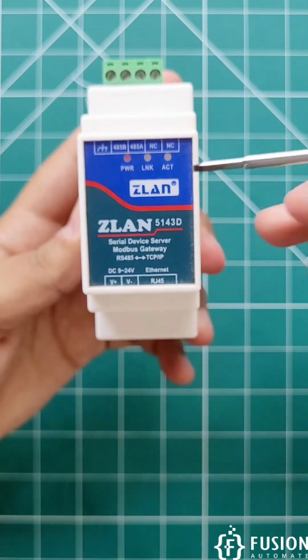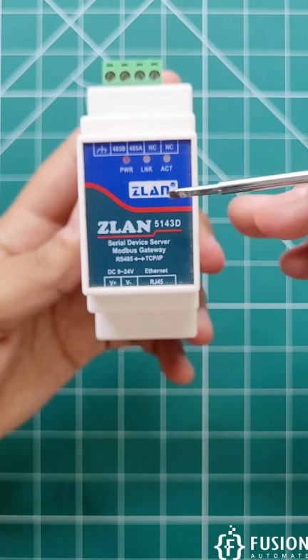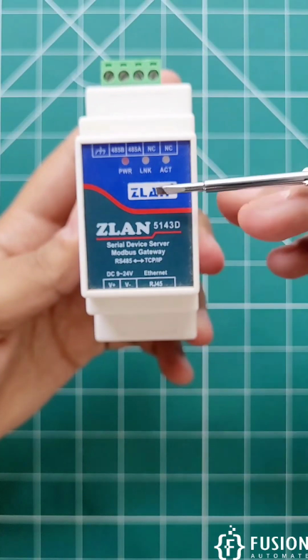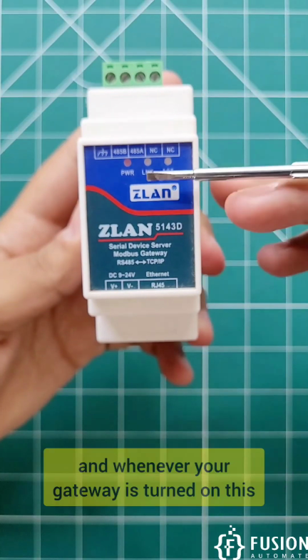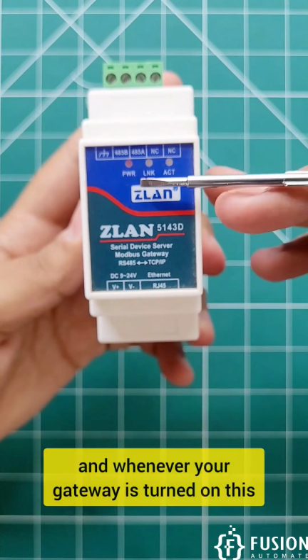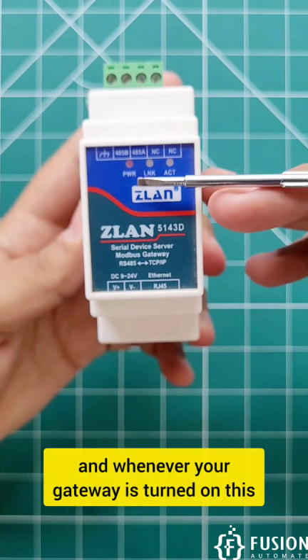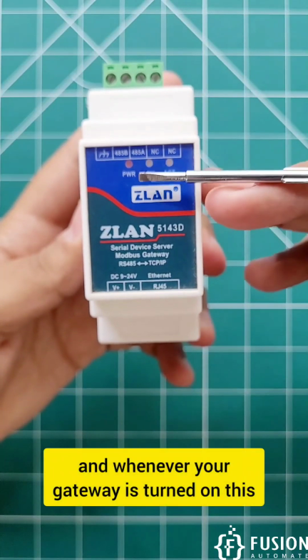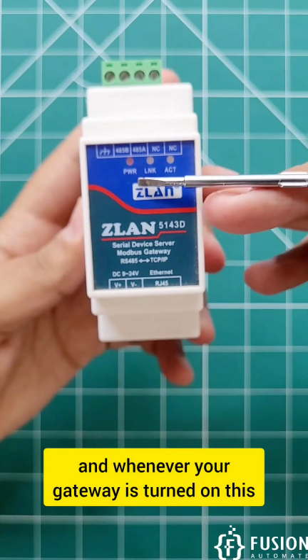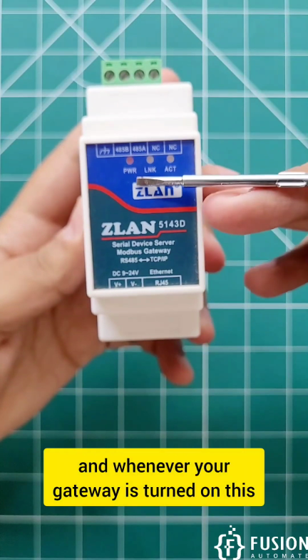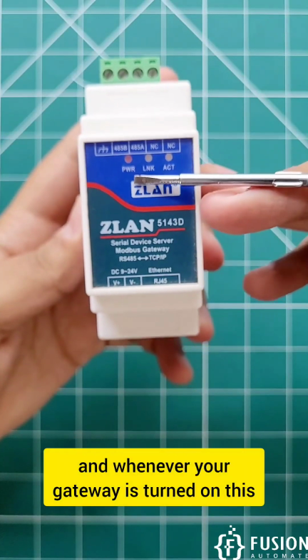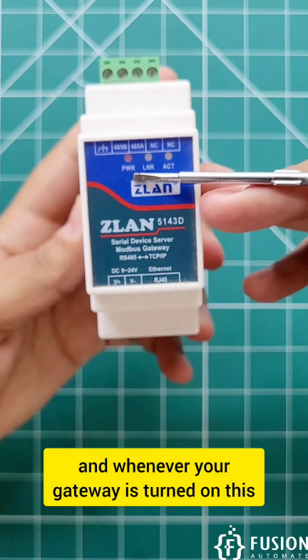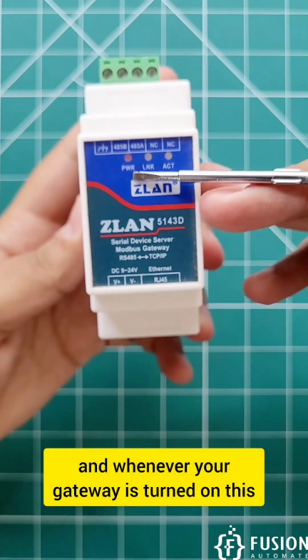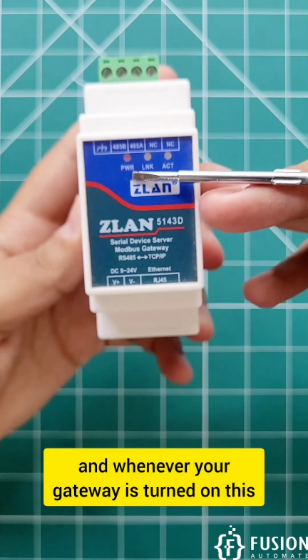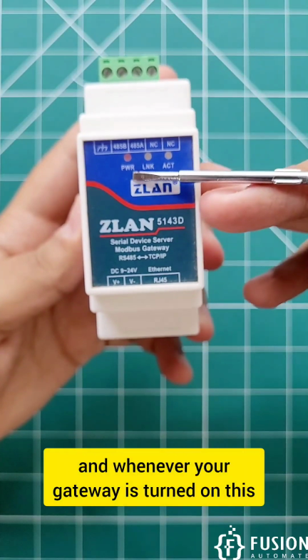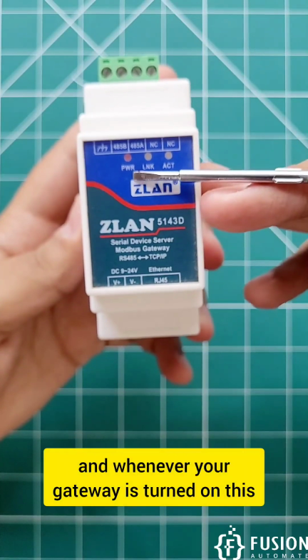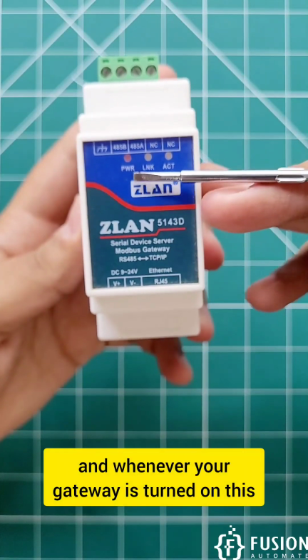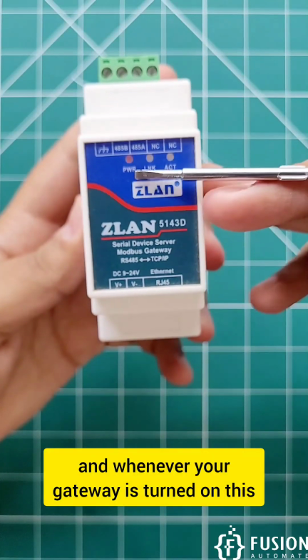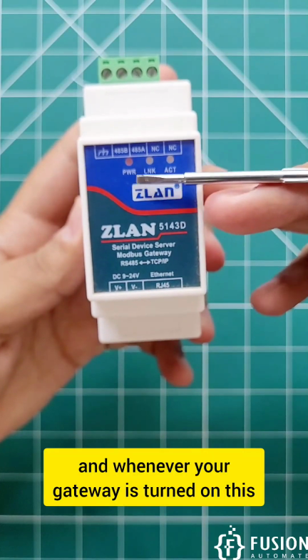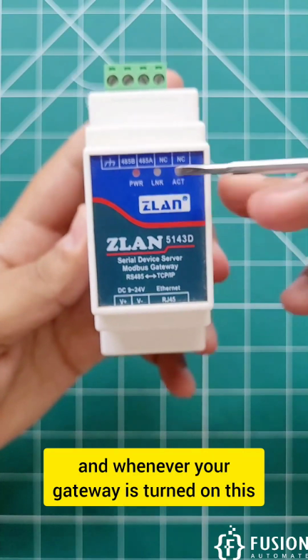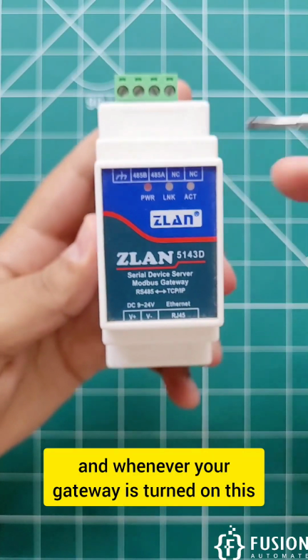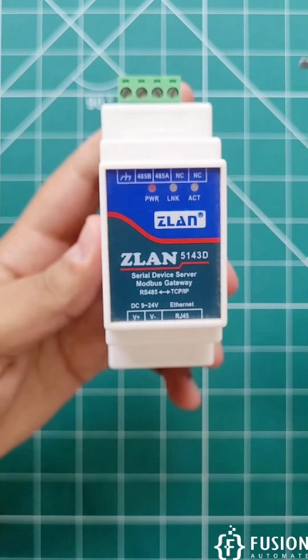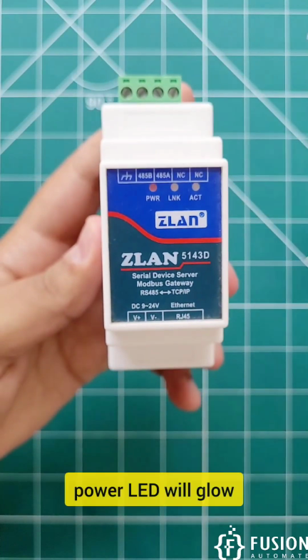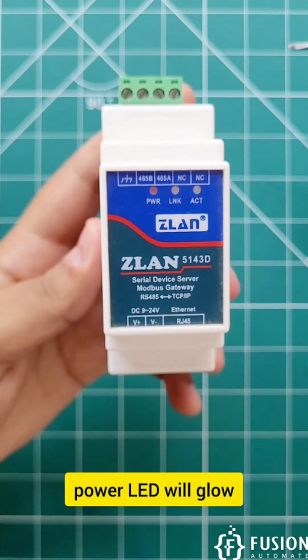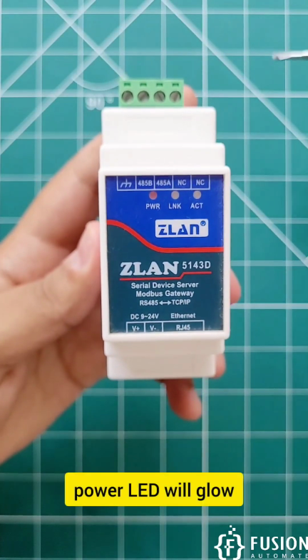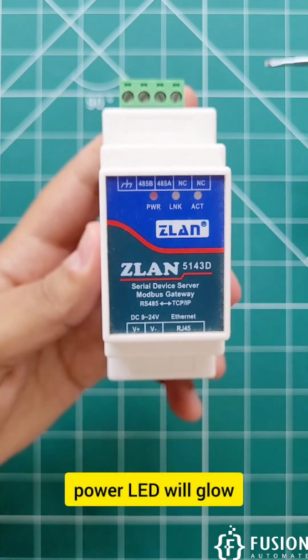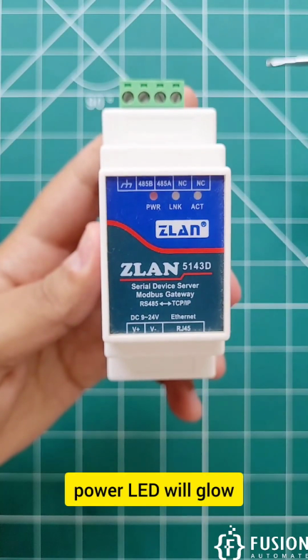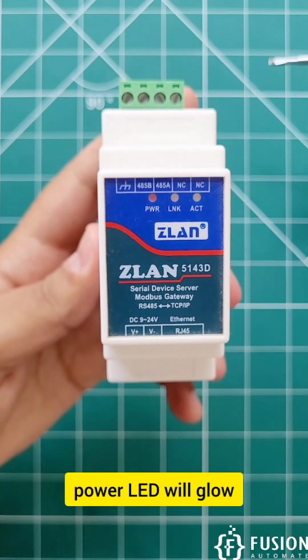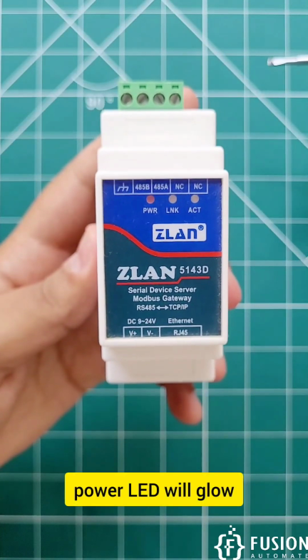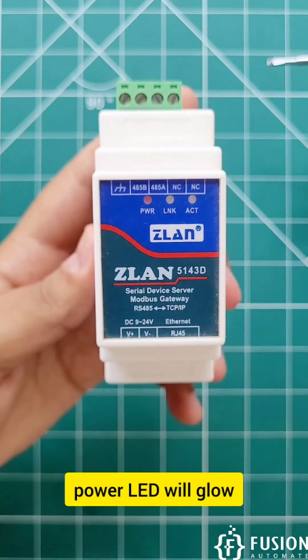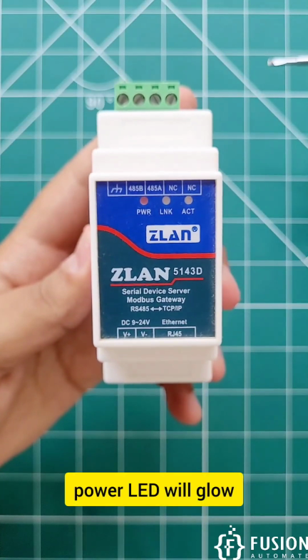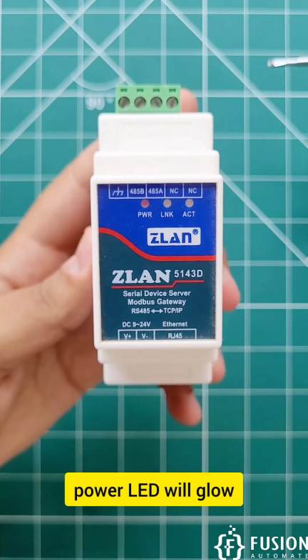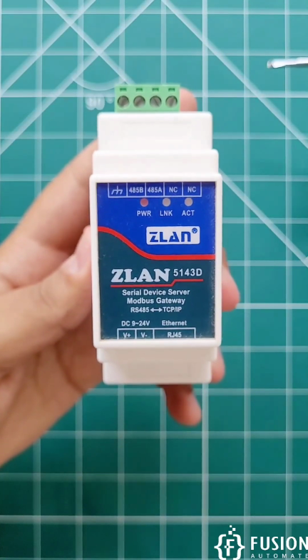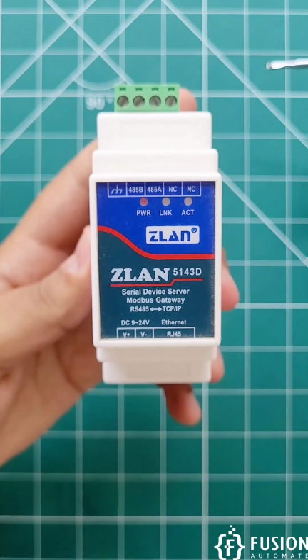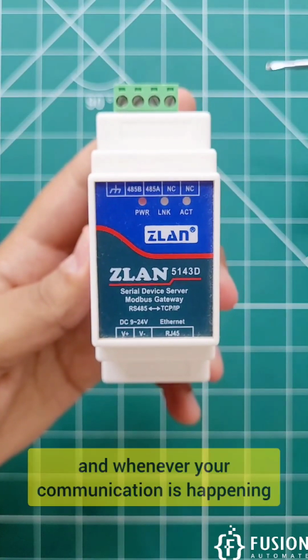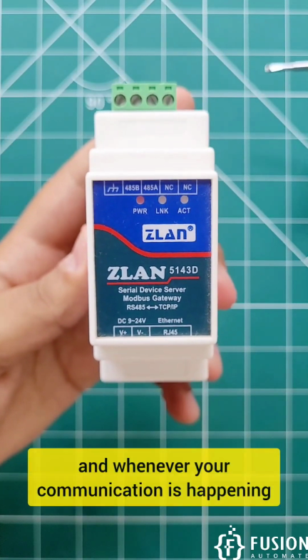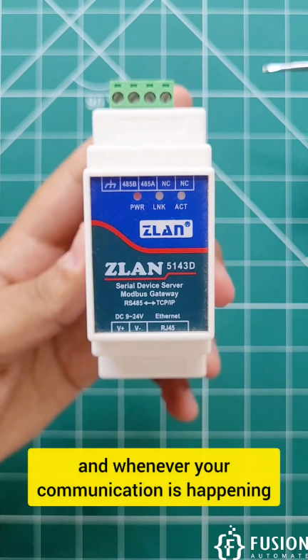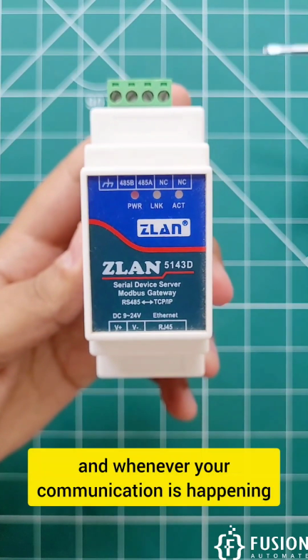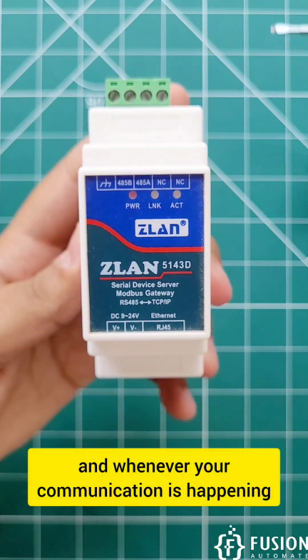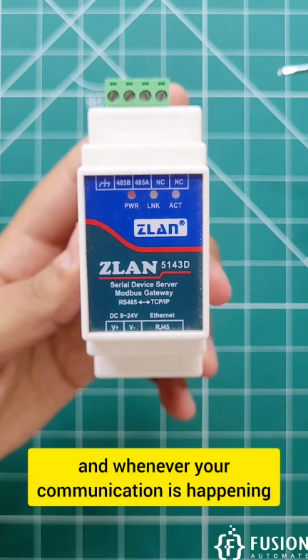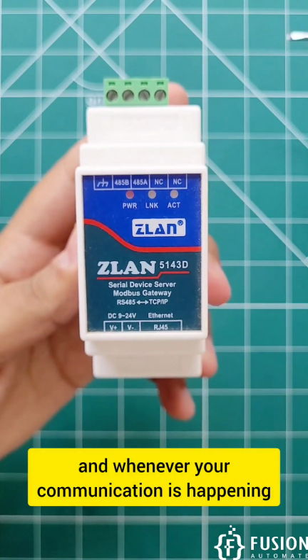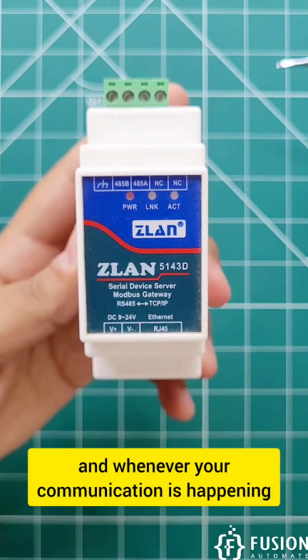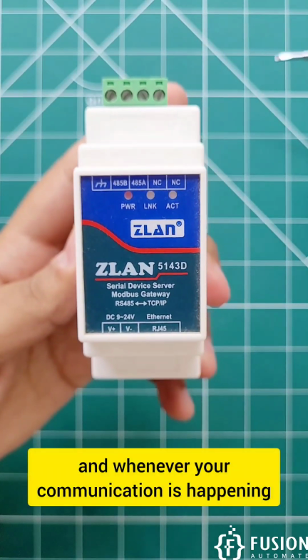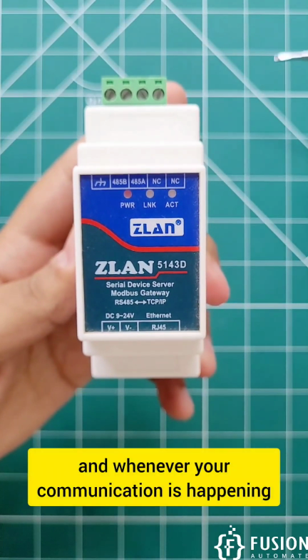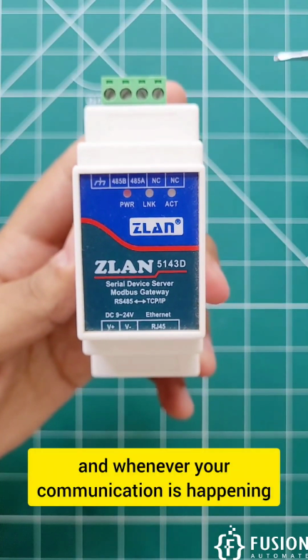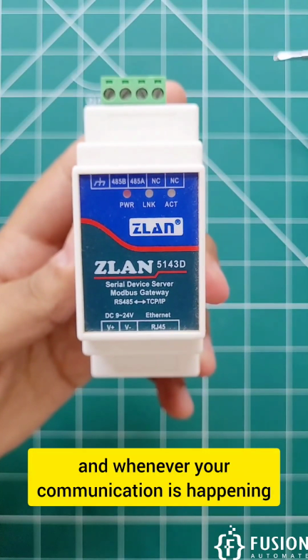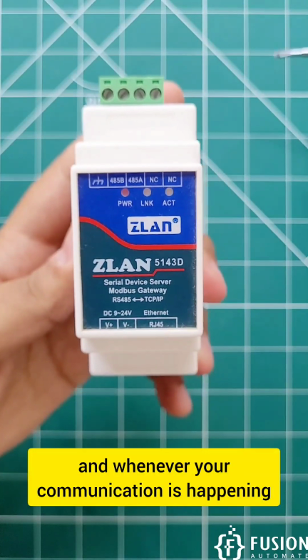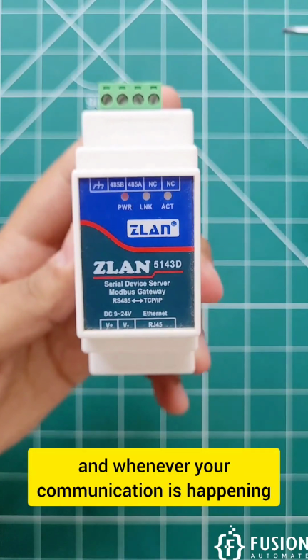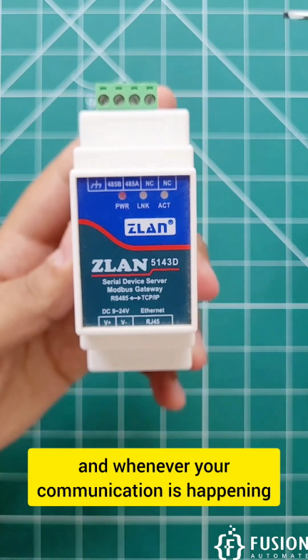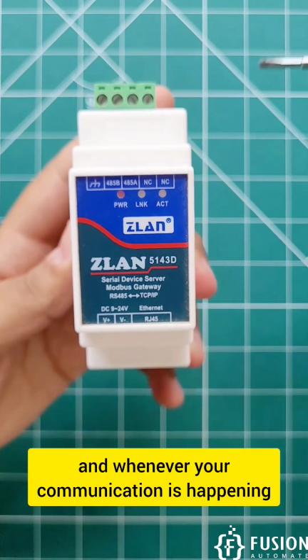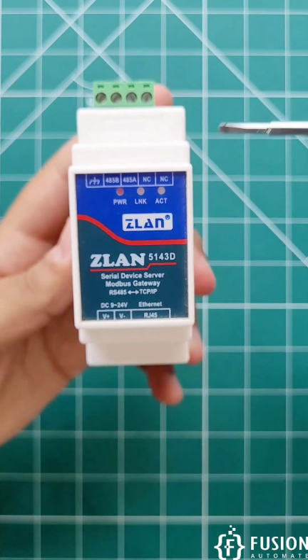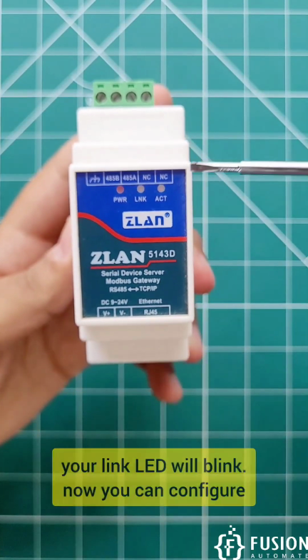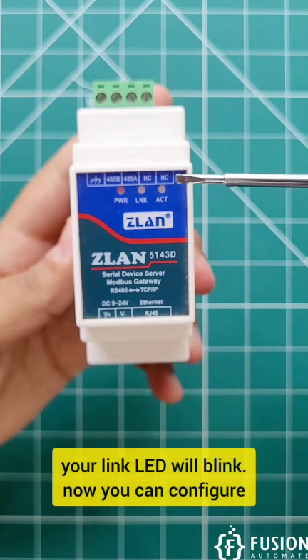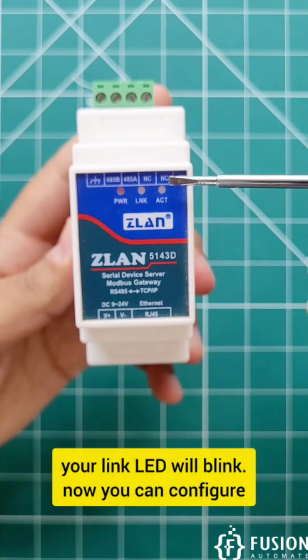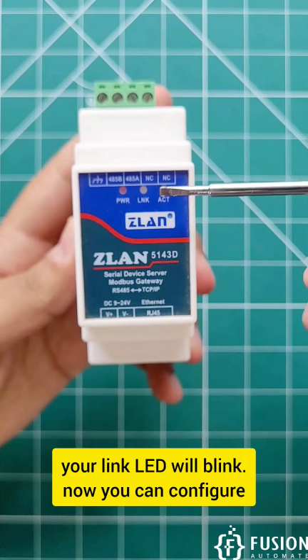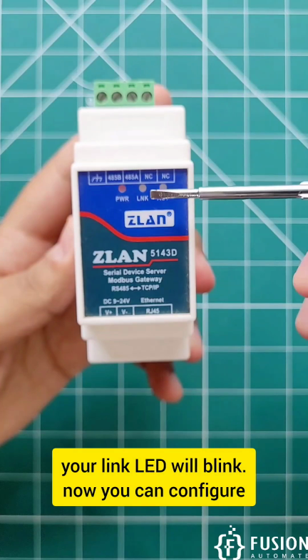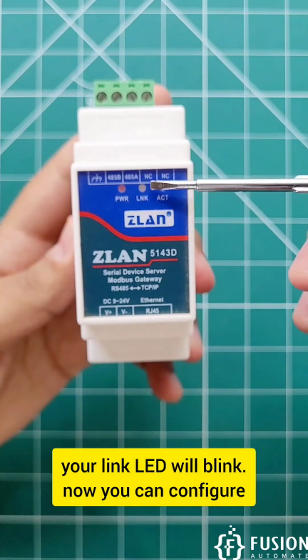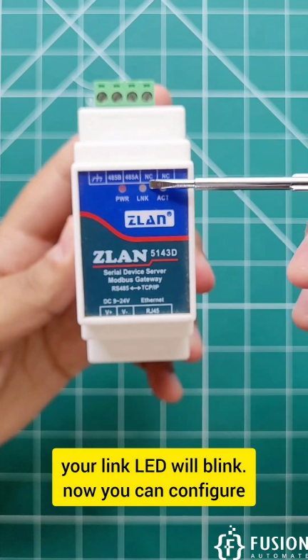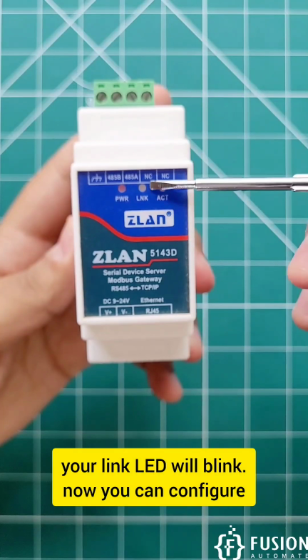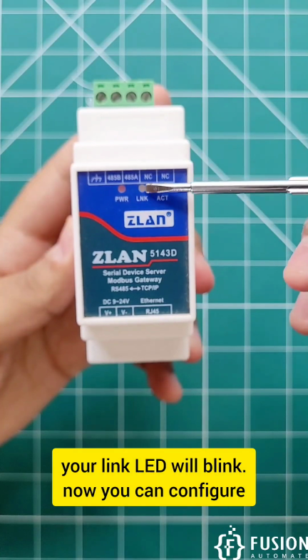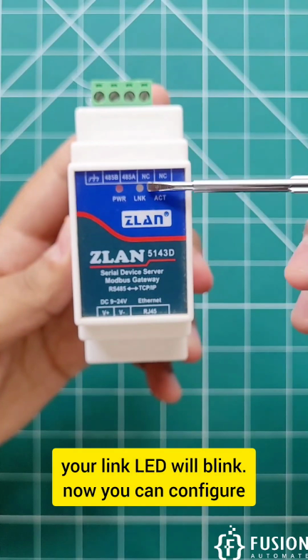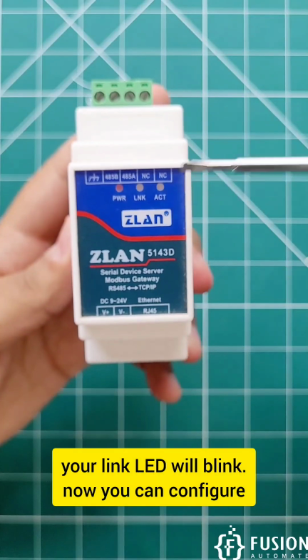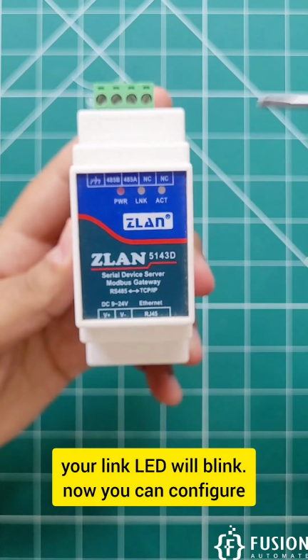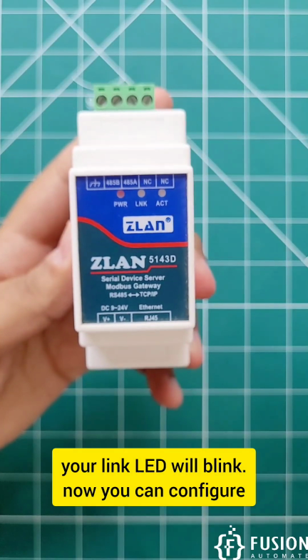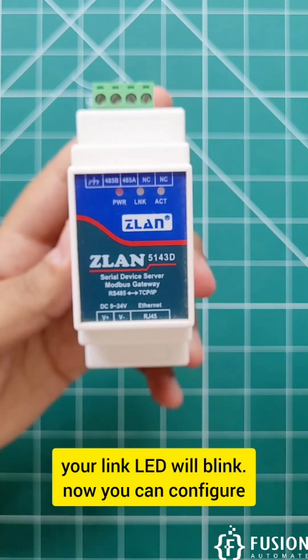Whenever your gateway is turned on, this power LED will glow. And whenever your communication is happening, your link LED will blink.